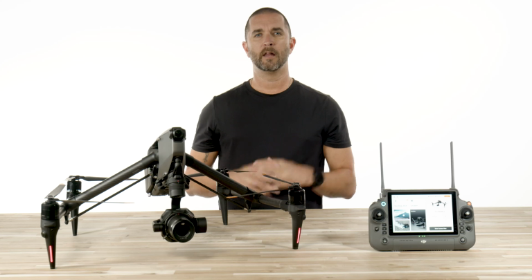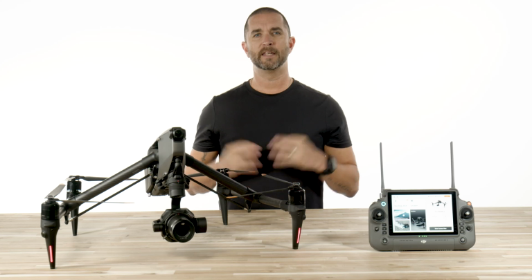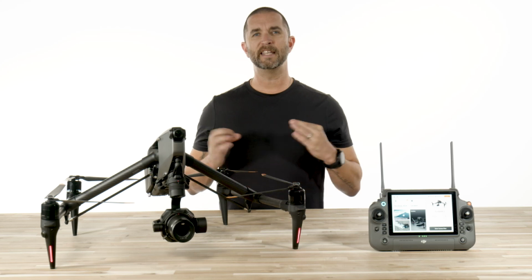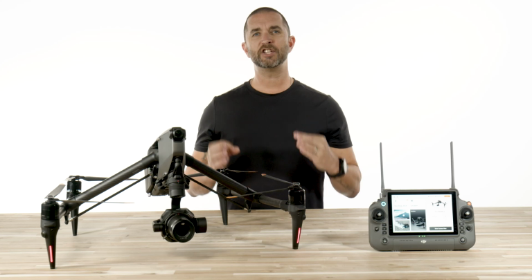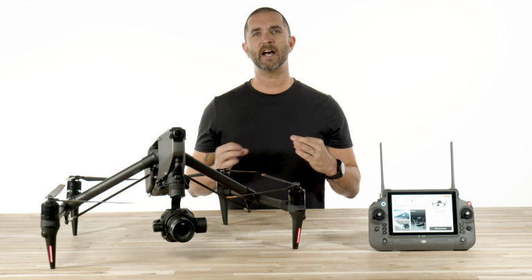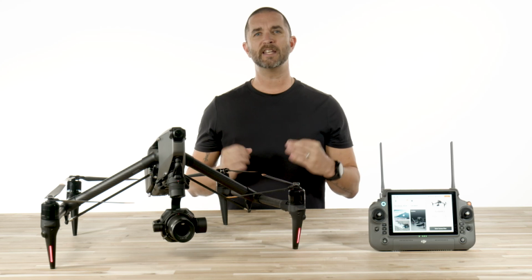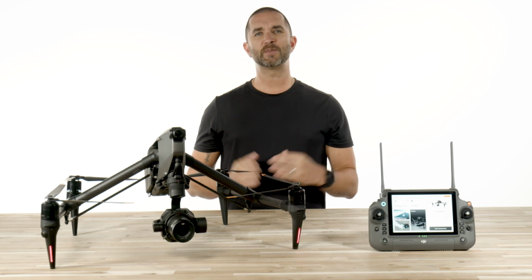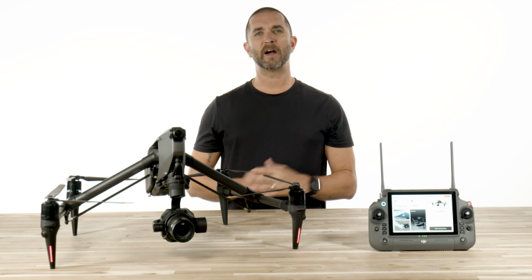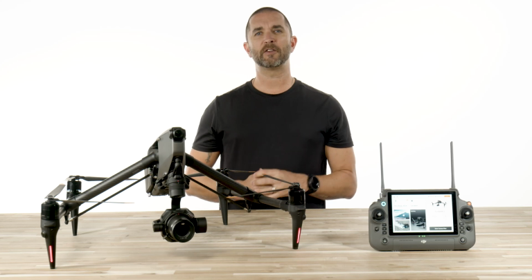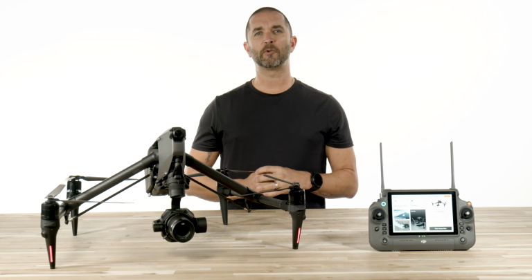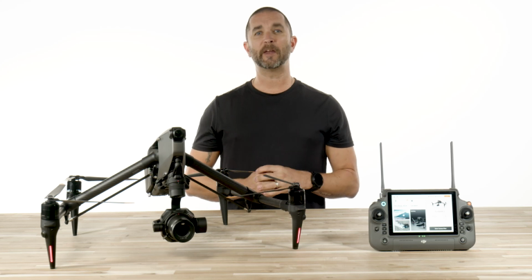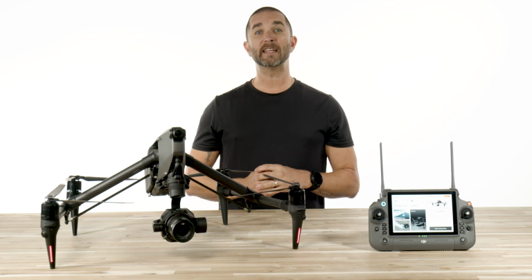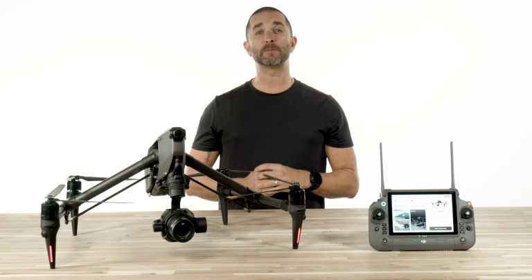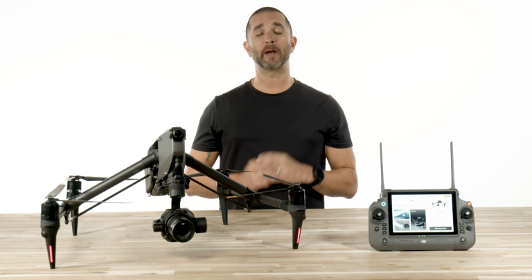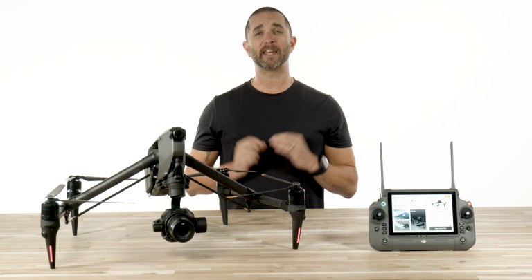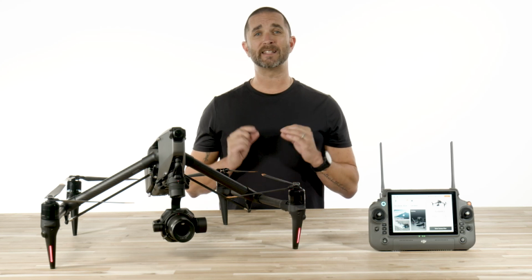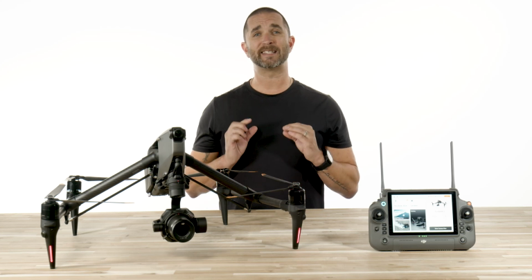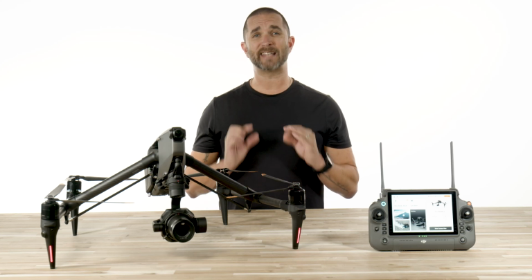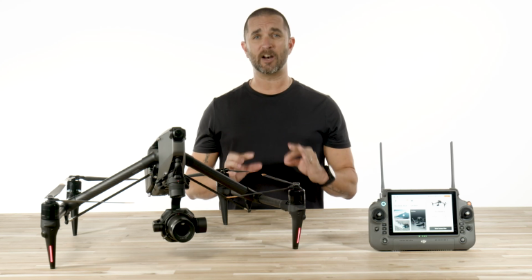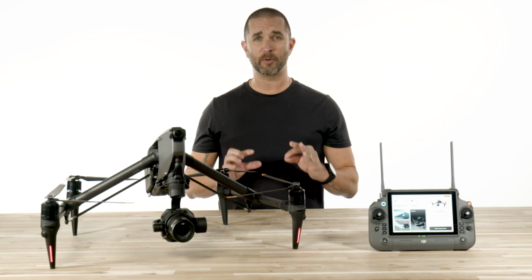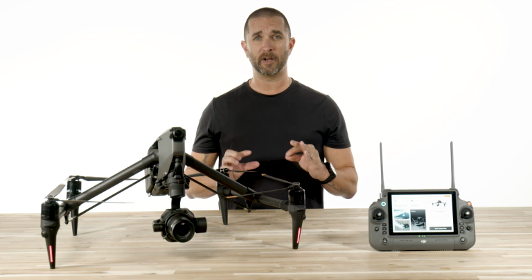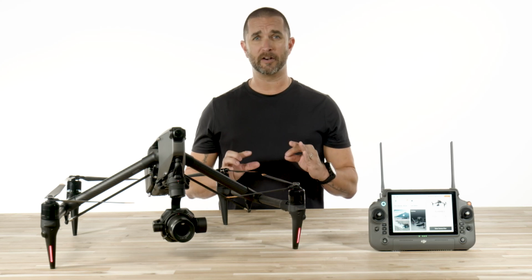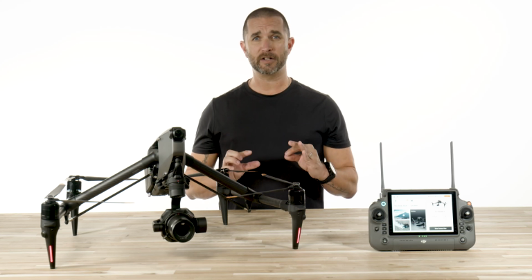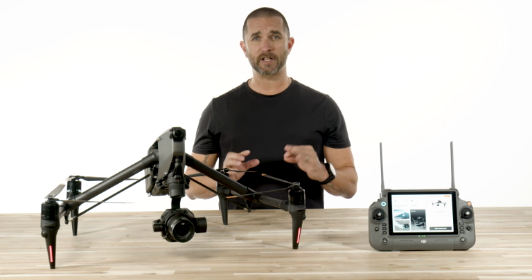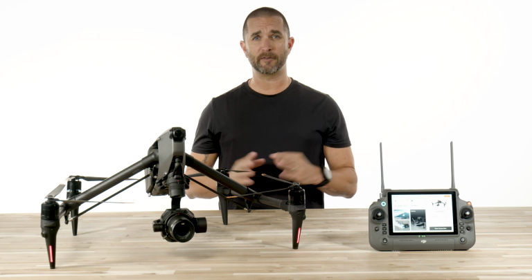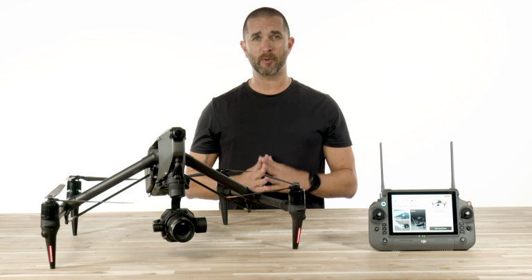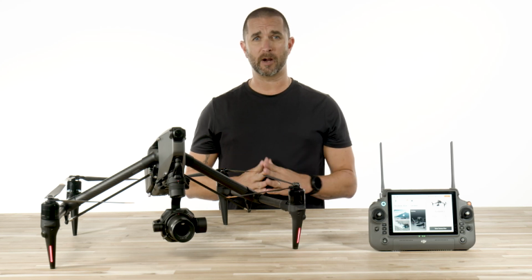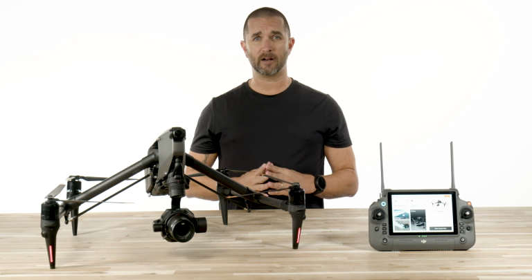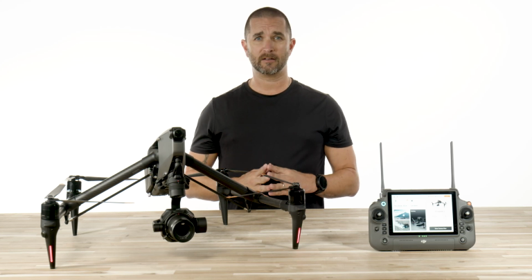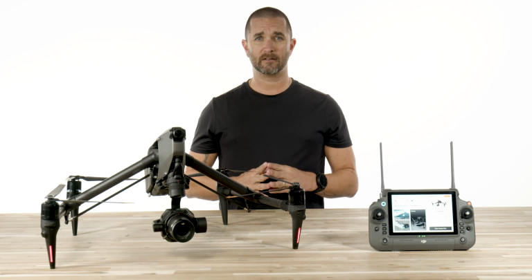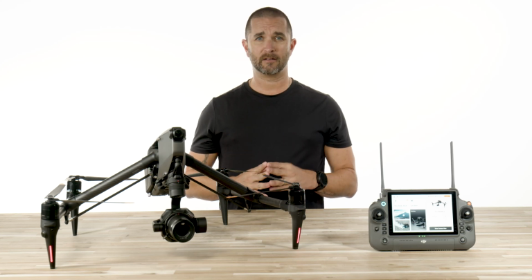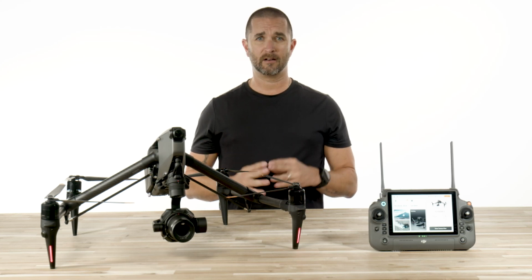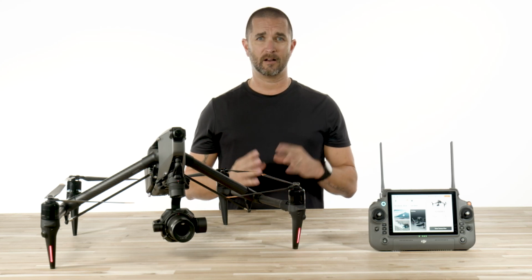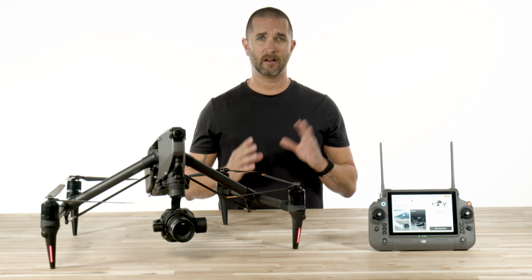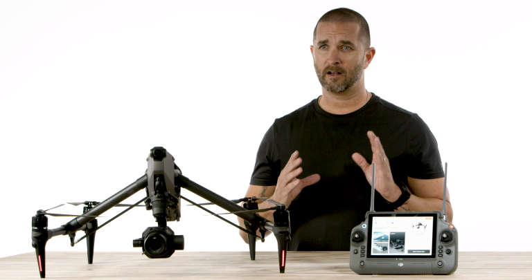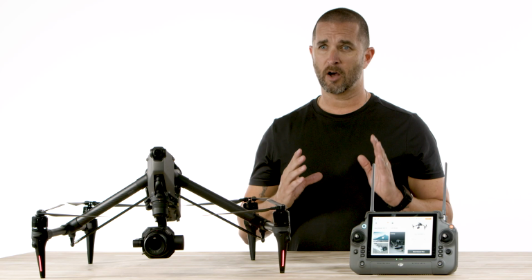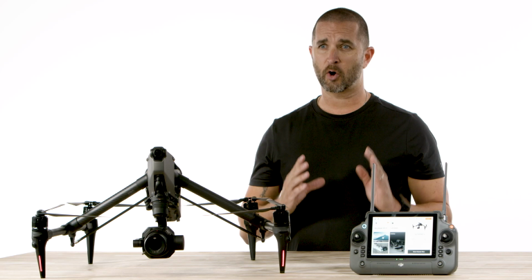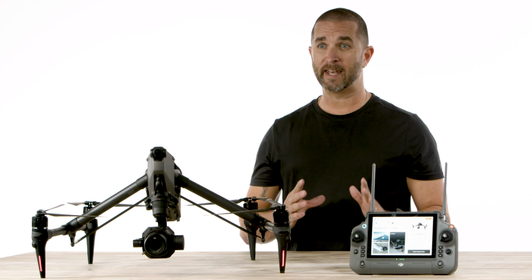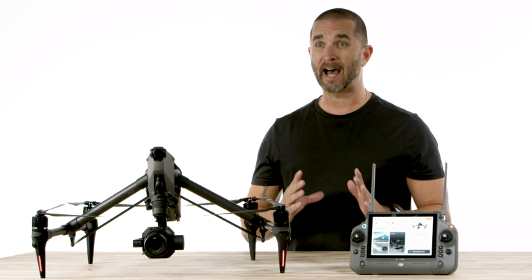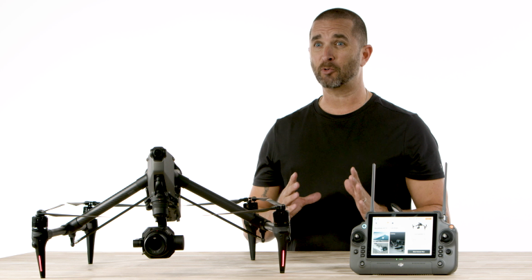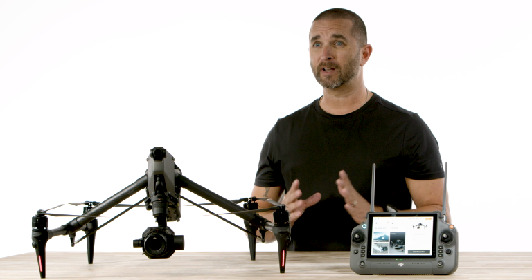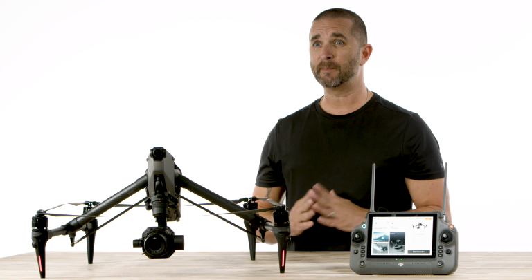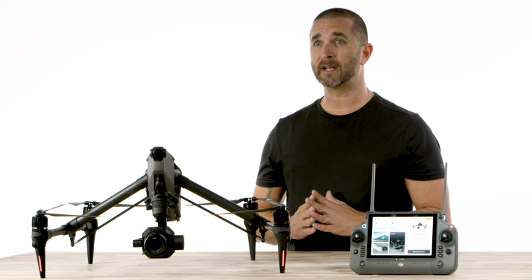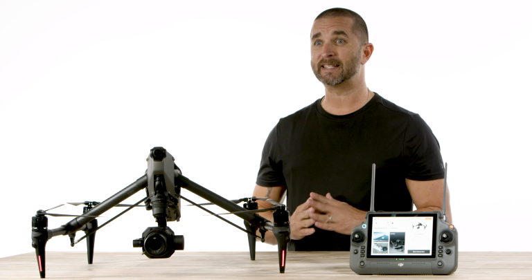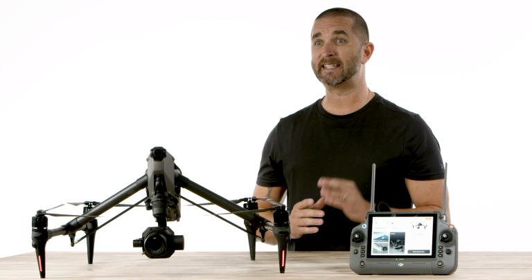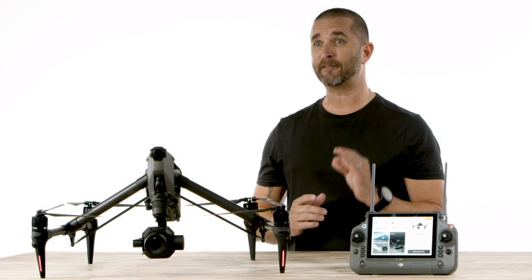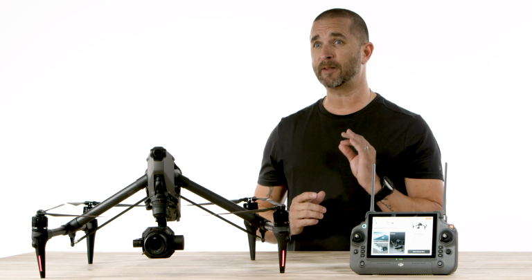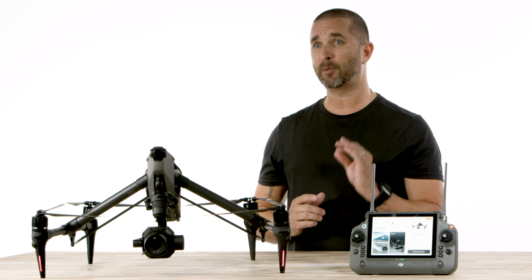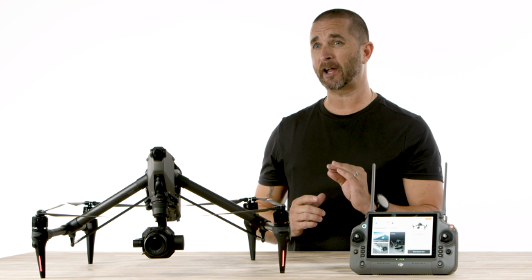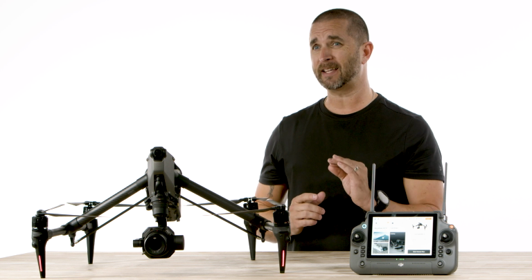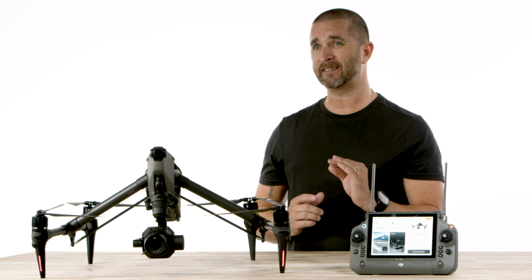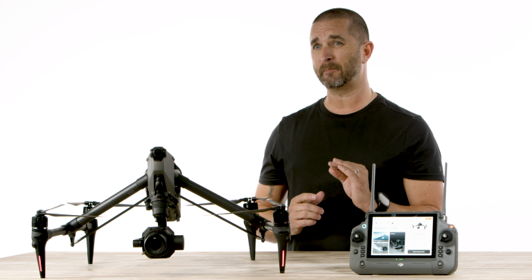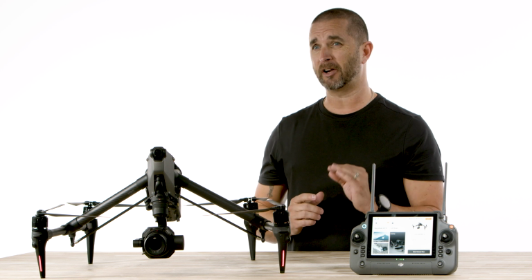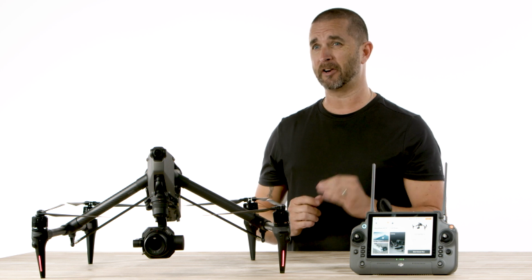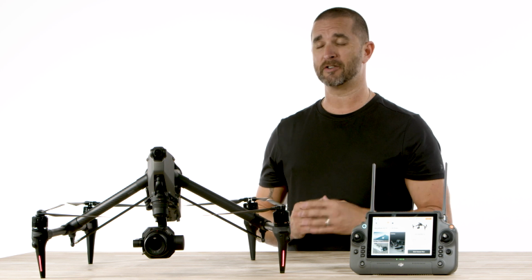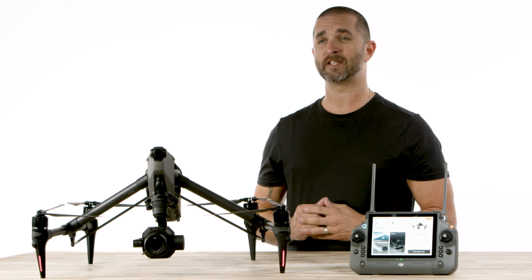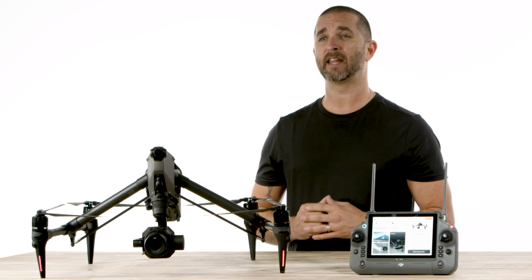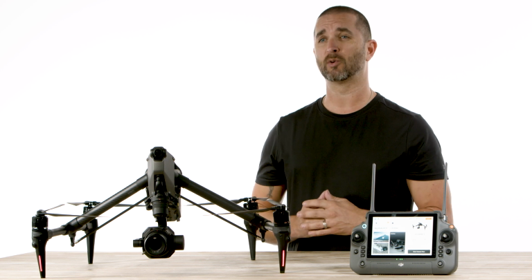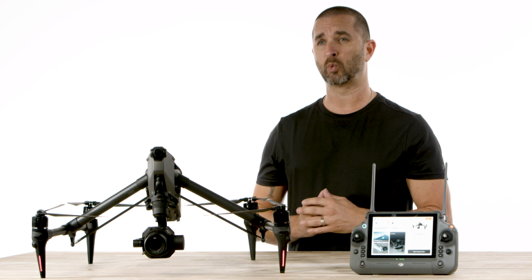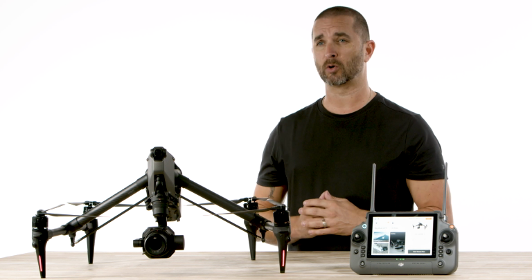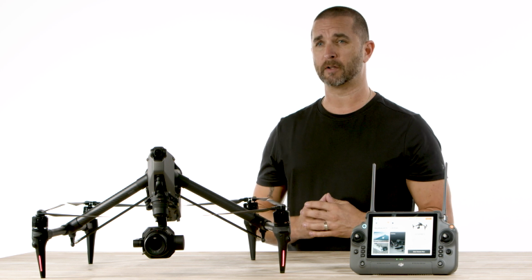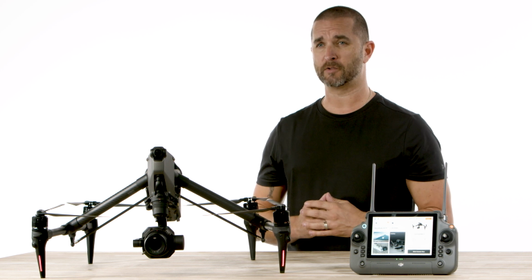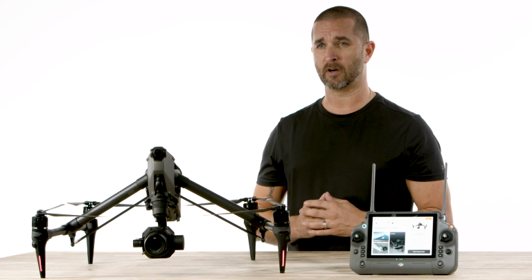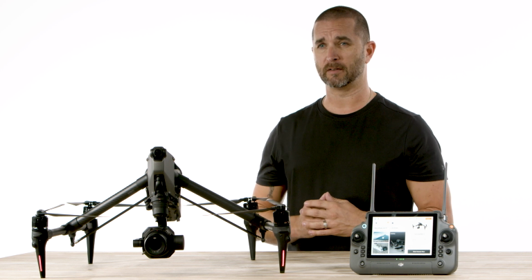The DJI Inspire 3 is breaking sound barriers everywhere. Okay, not really, but it's definitely breaking some barriers in the world of drones.